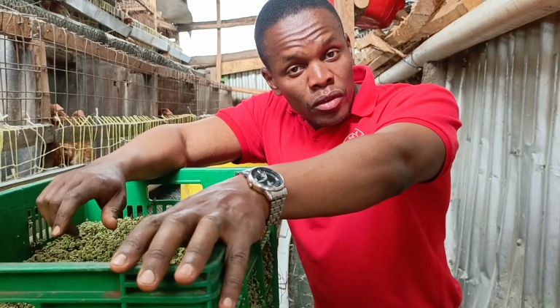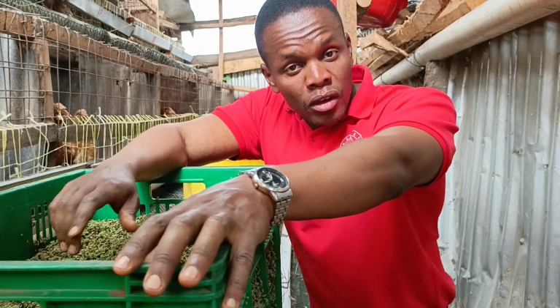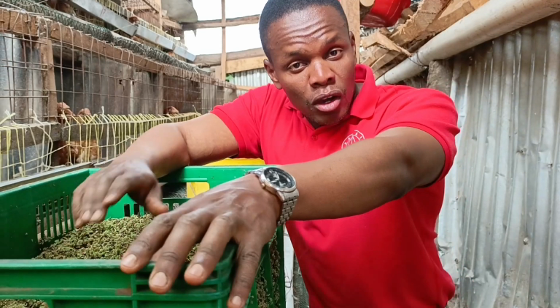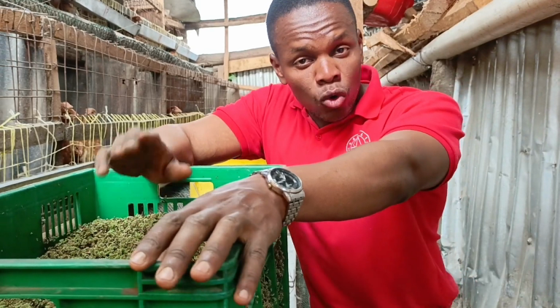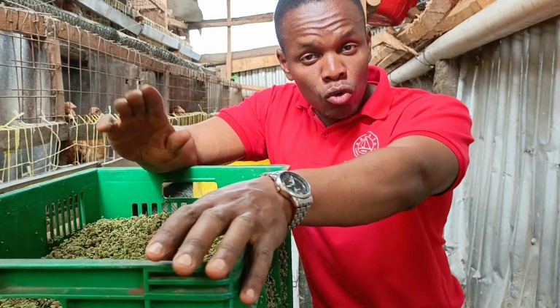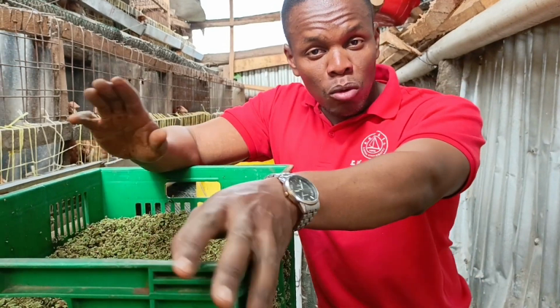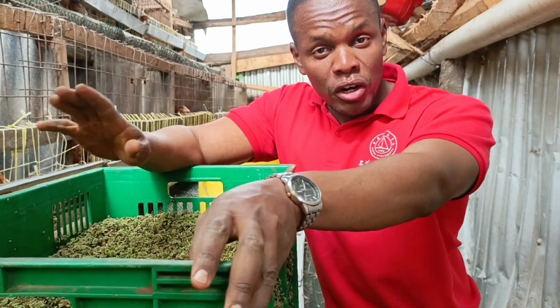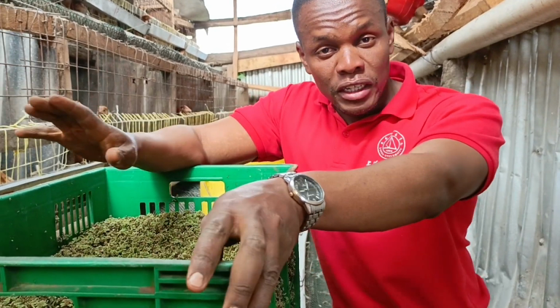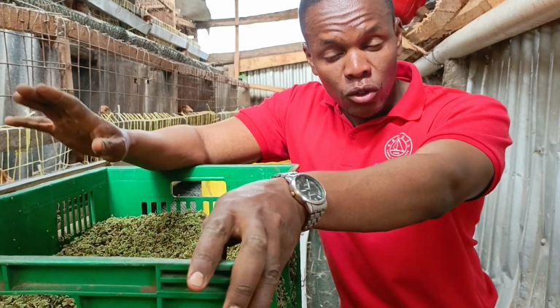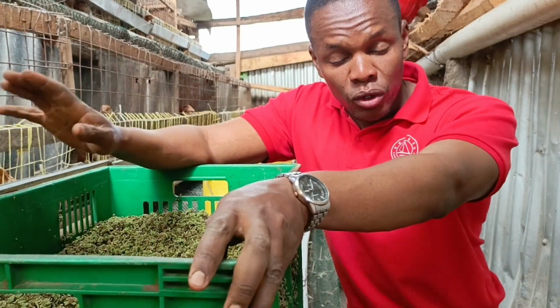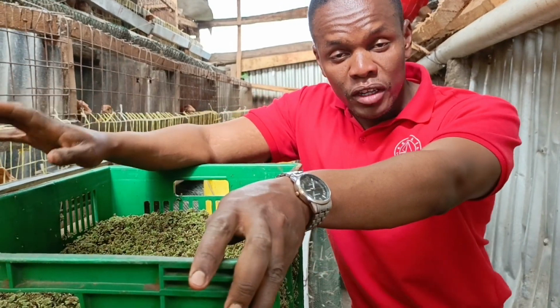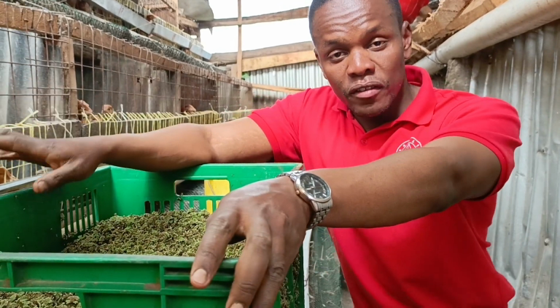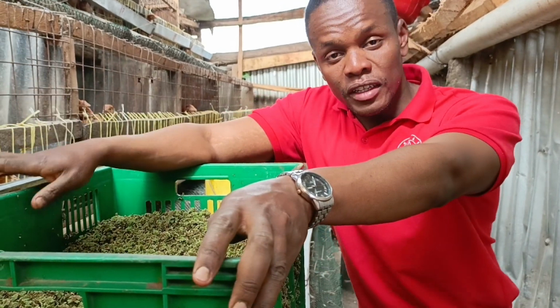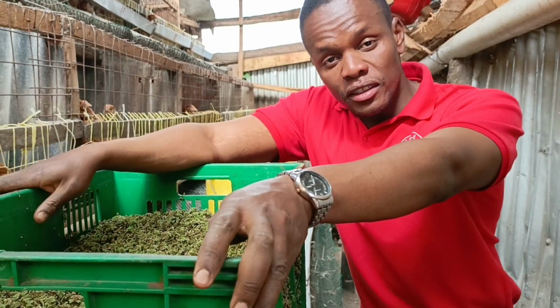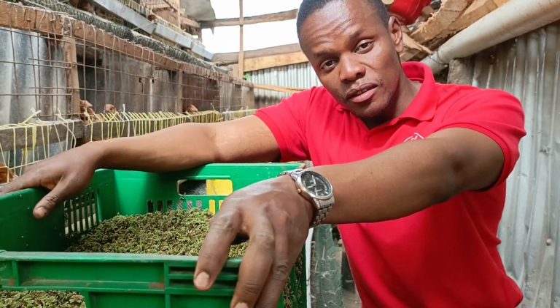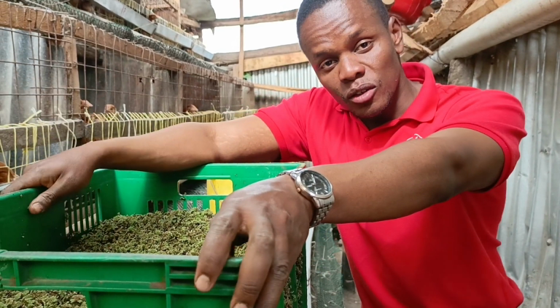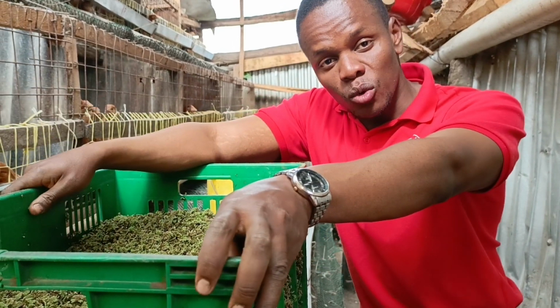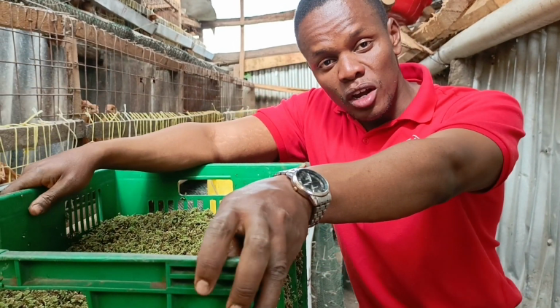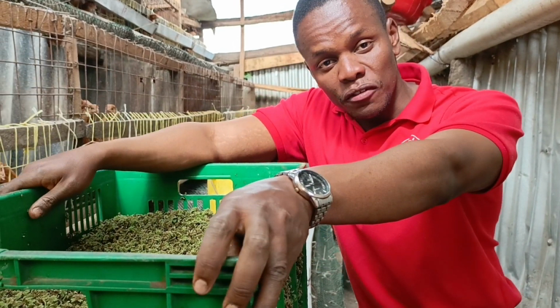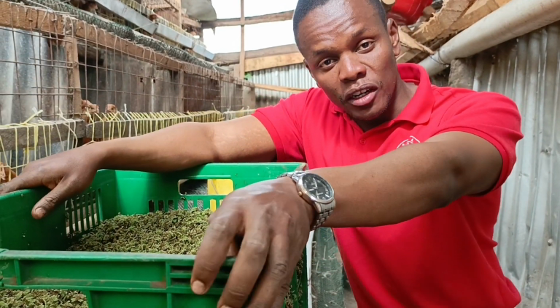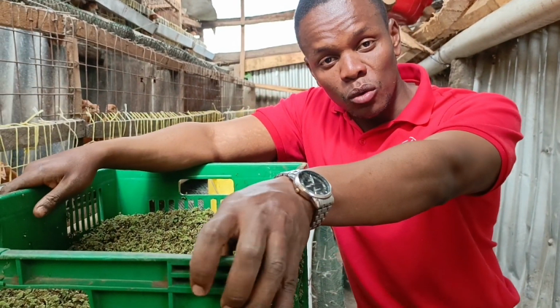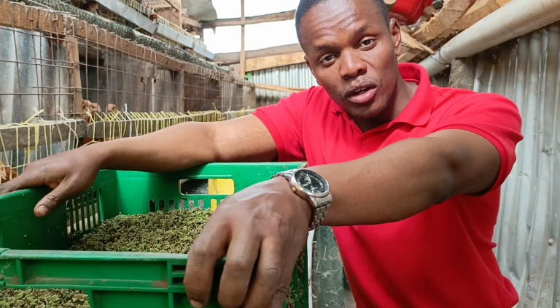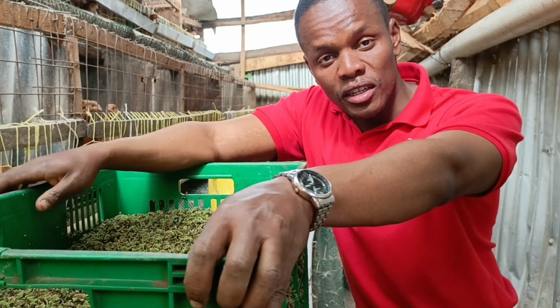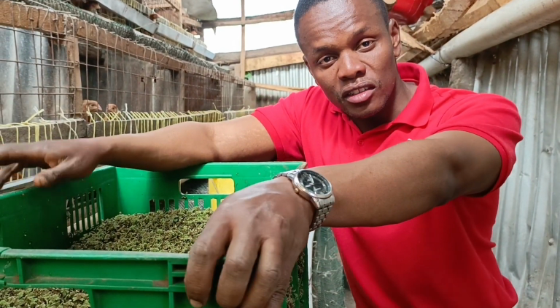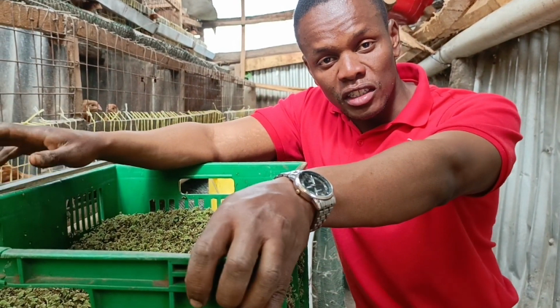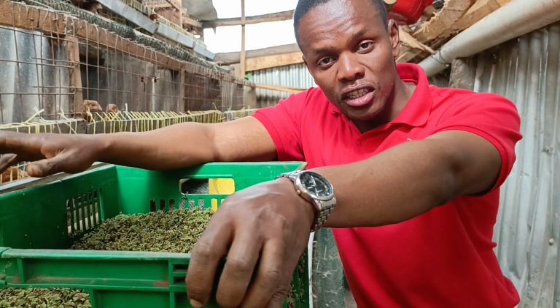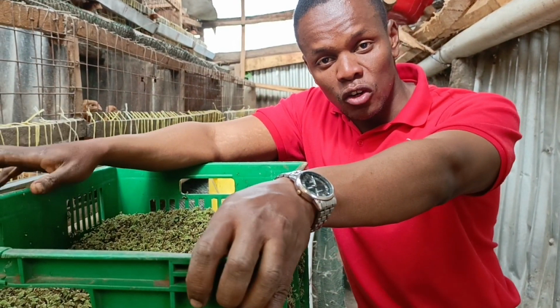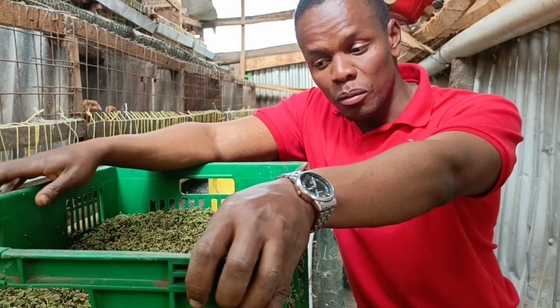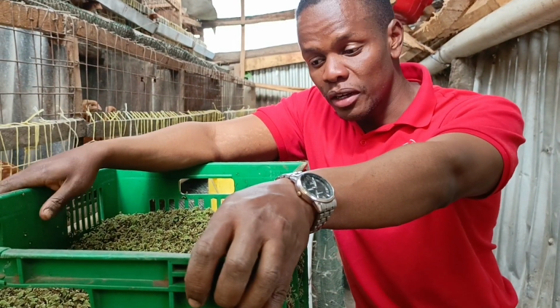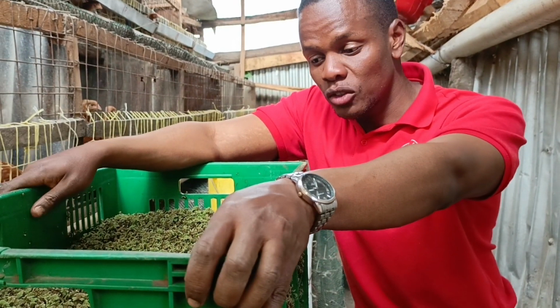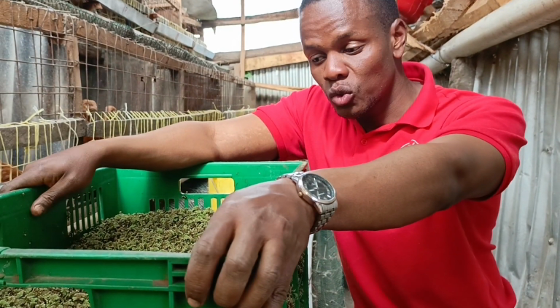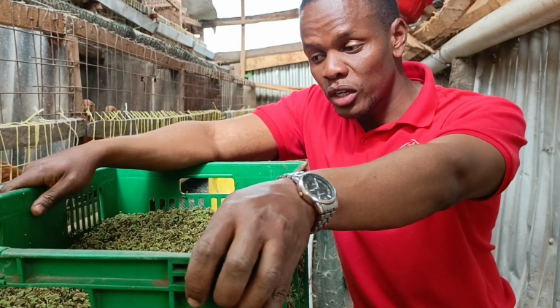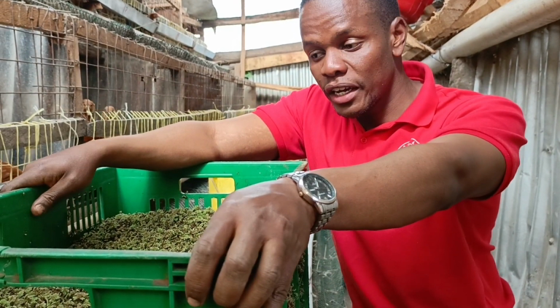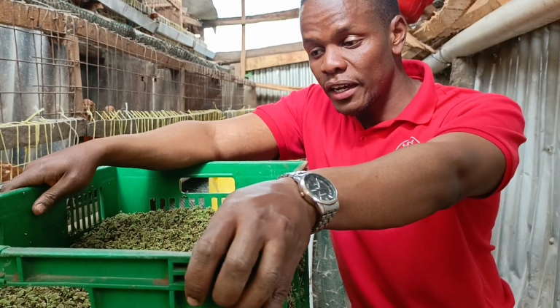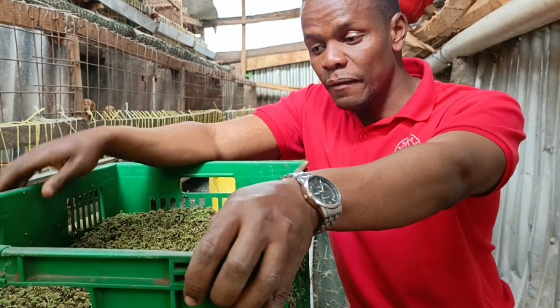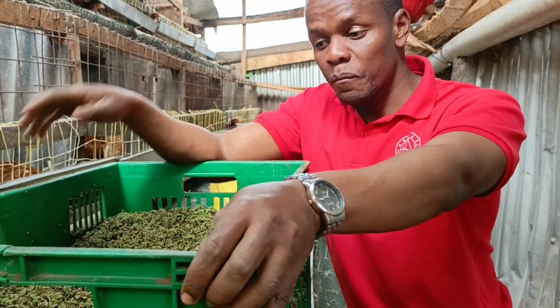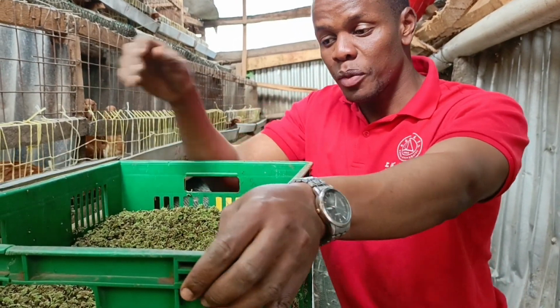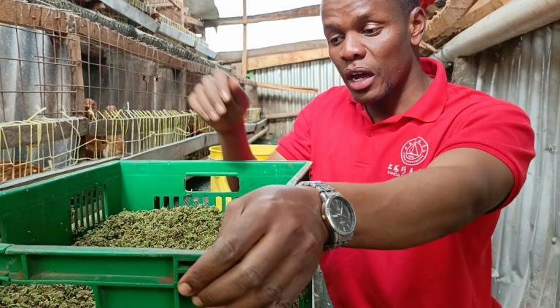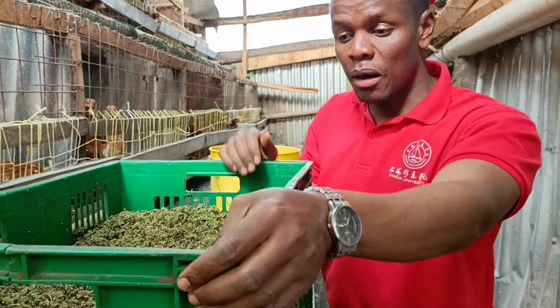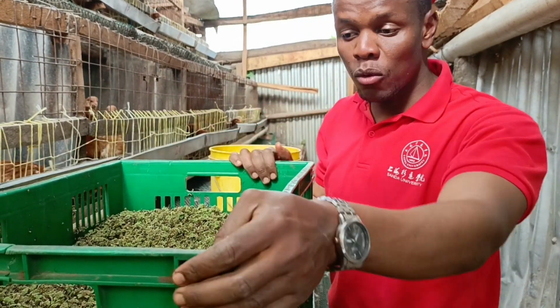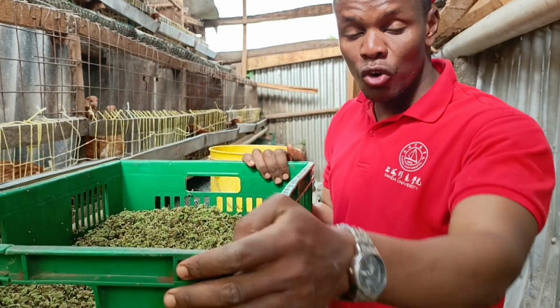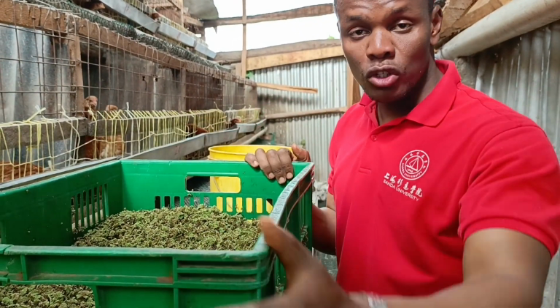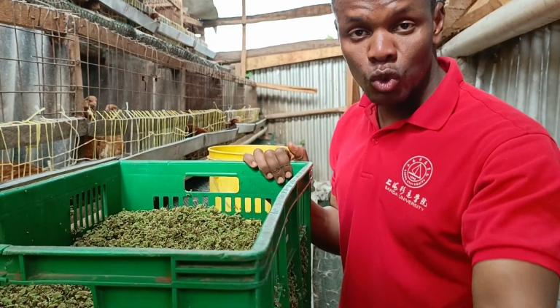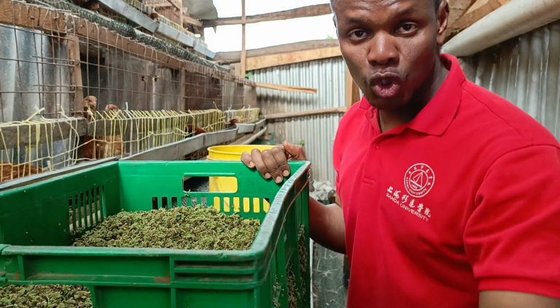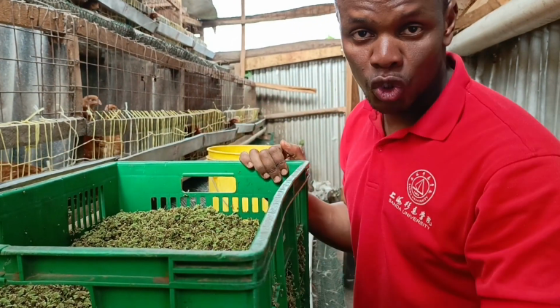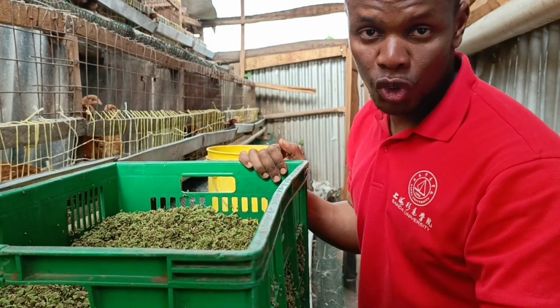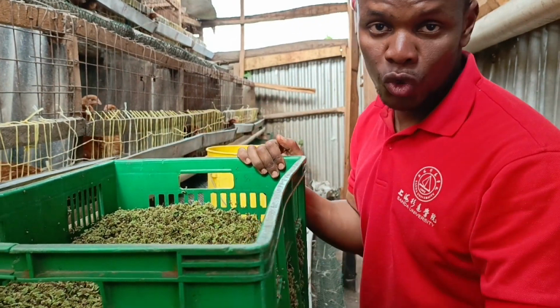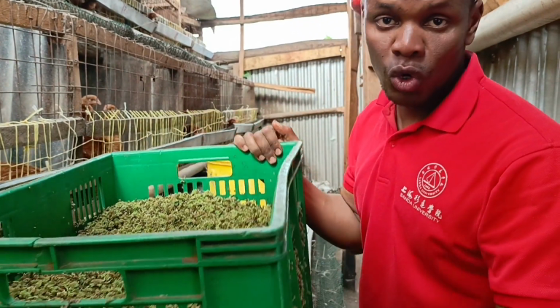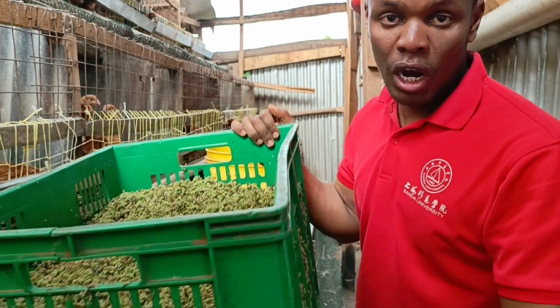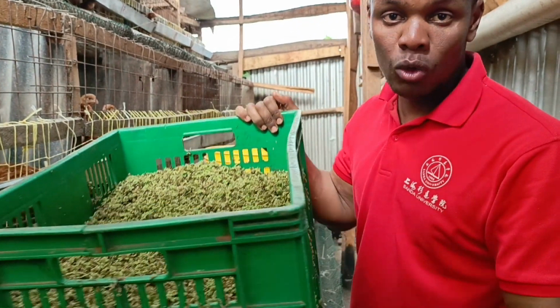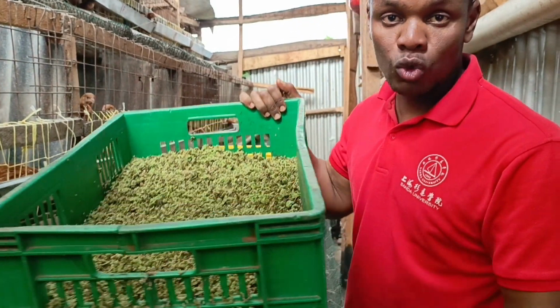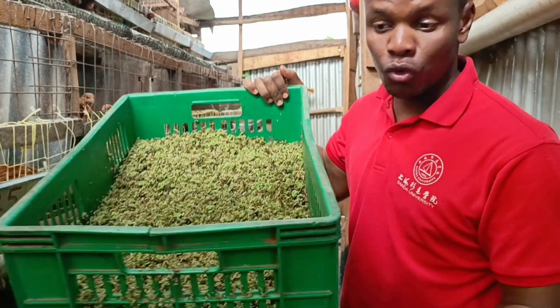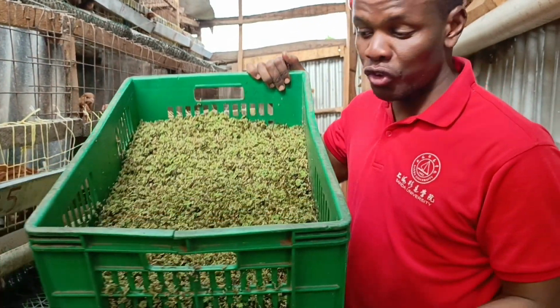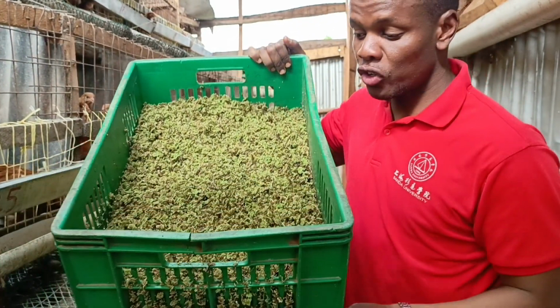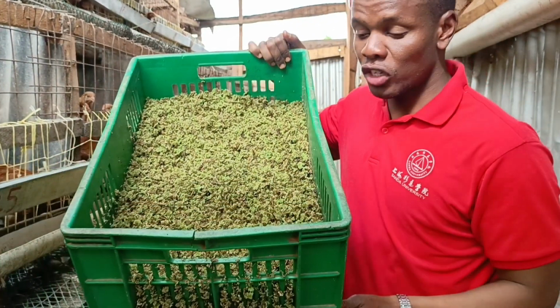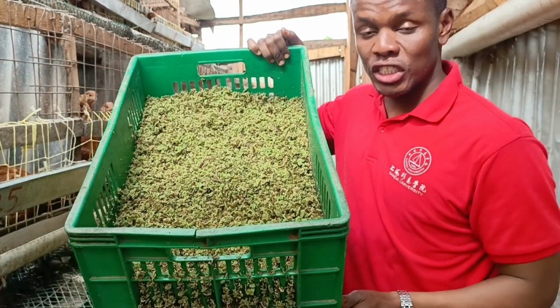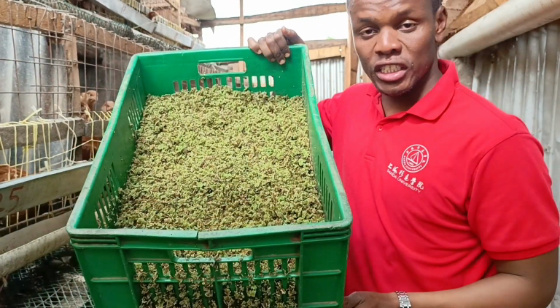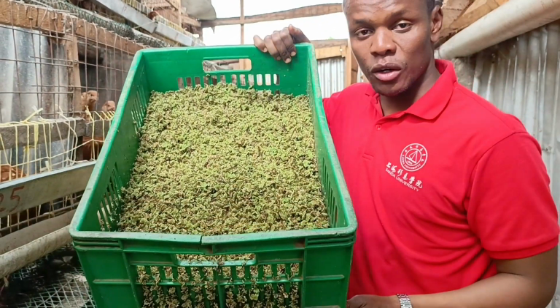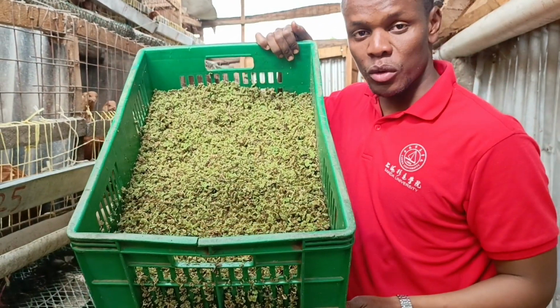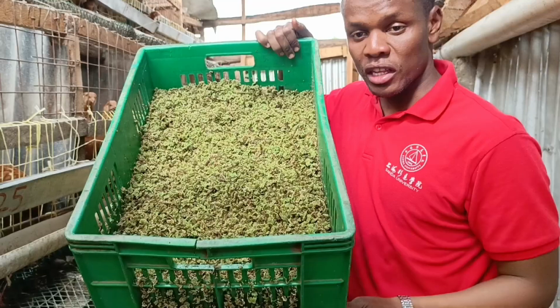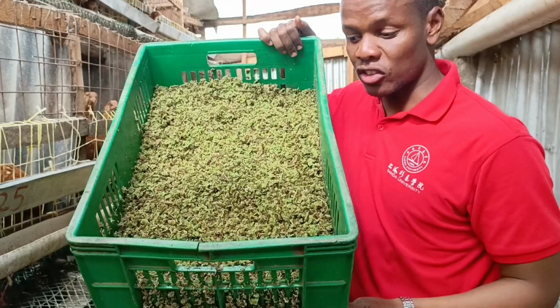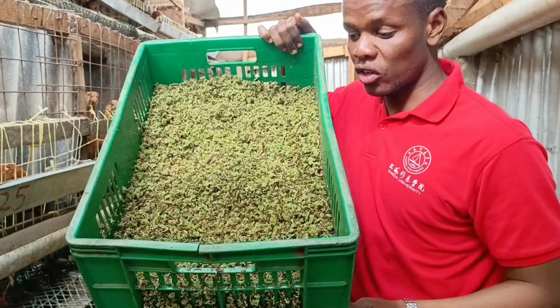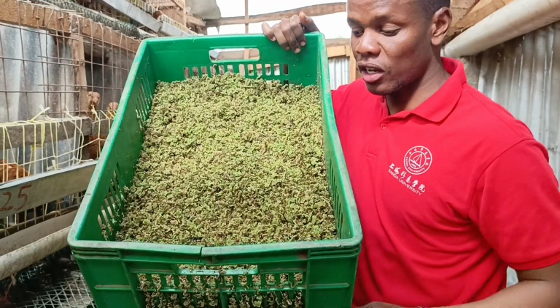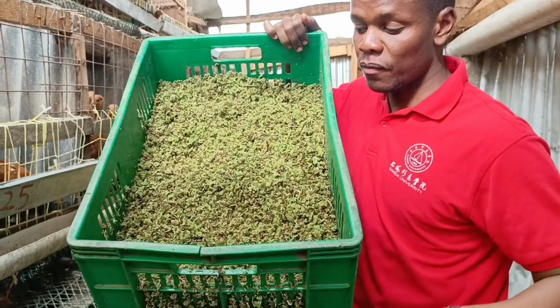Good morning, good evening, good afternoon ladies and gentlemen. Today I'm going to show you how to feed your chicken with azolla.